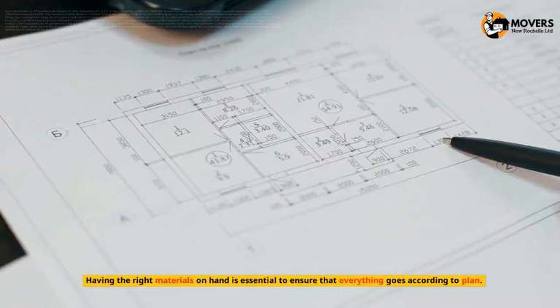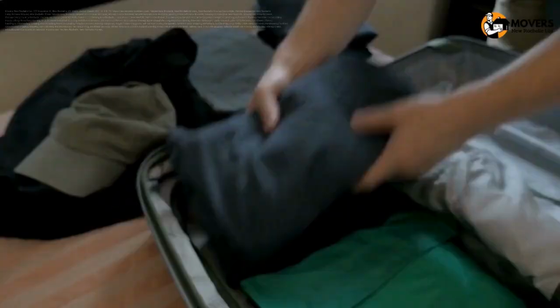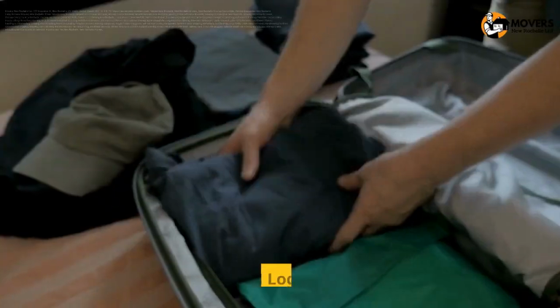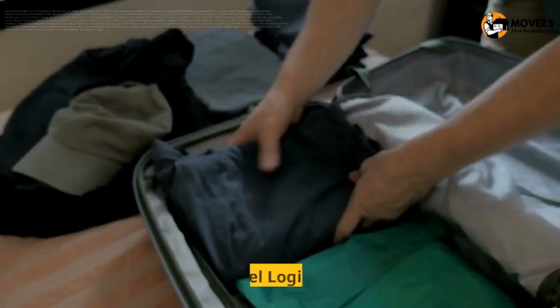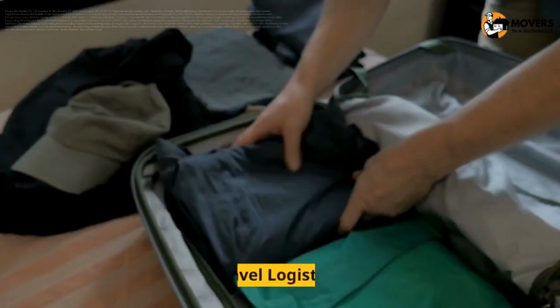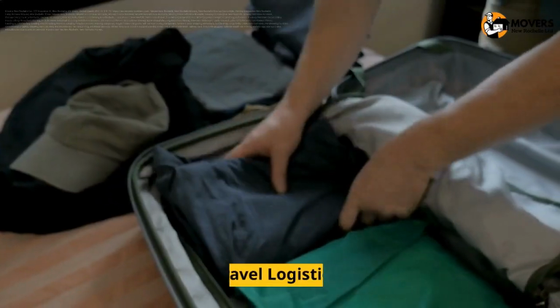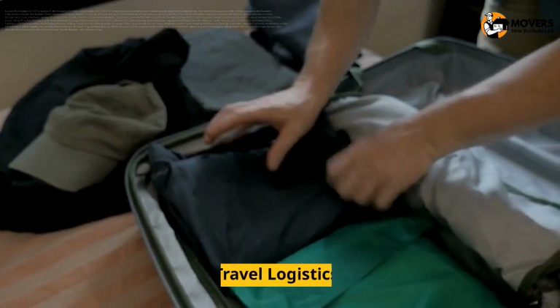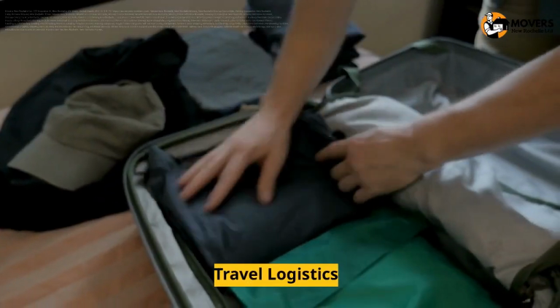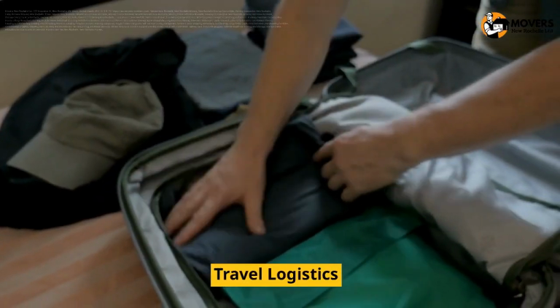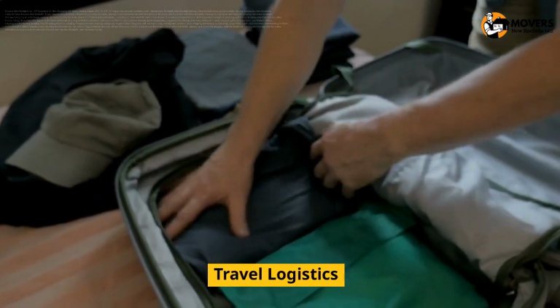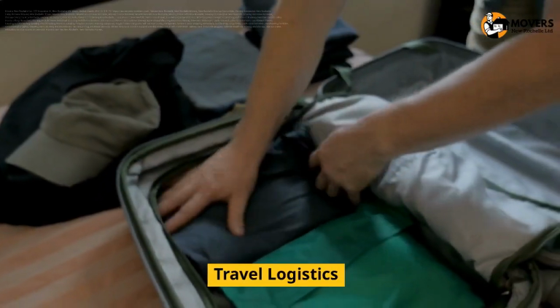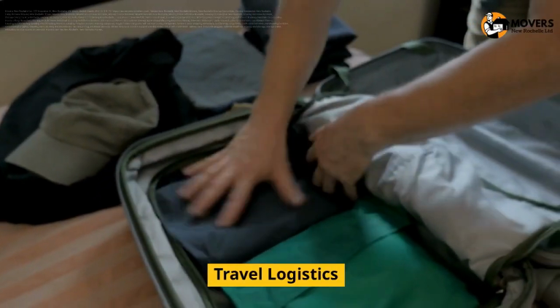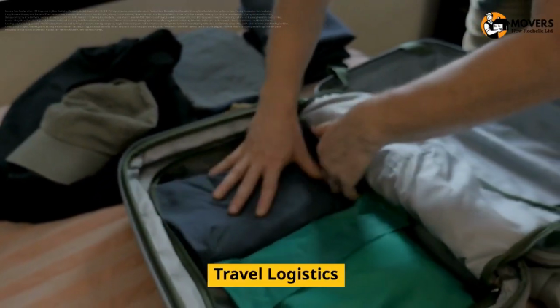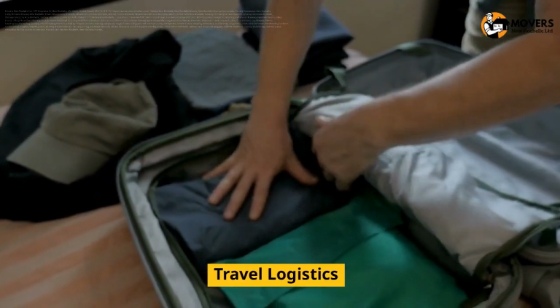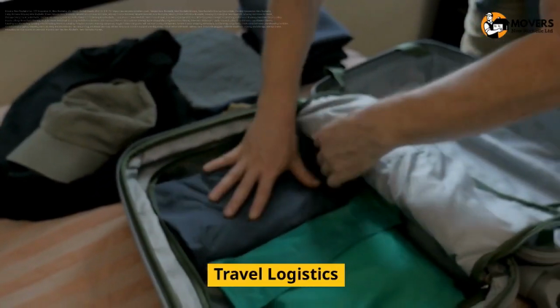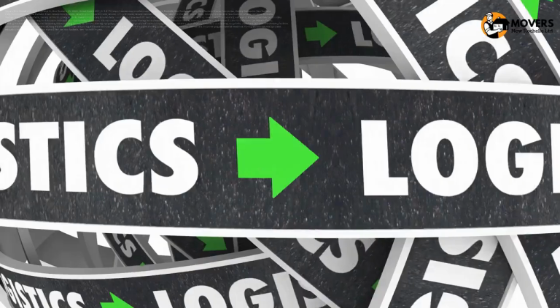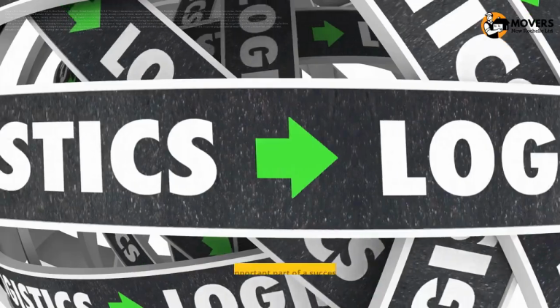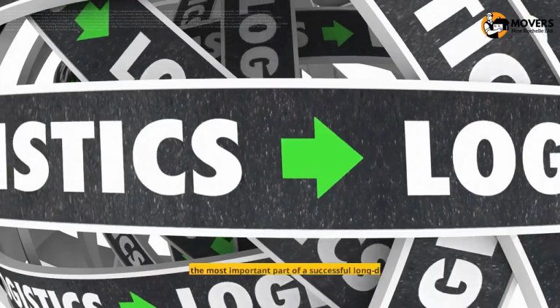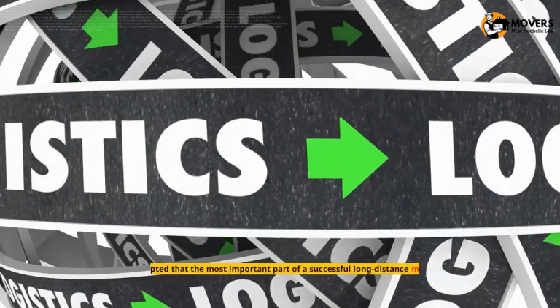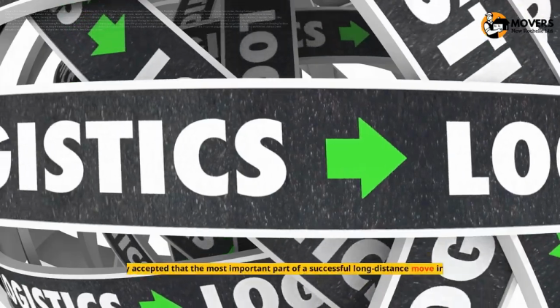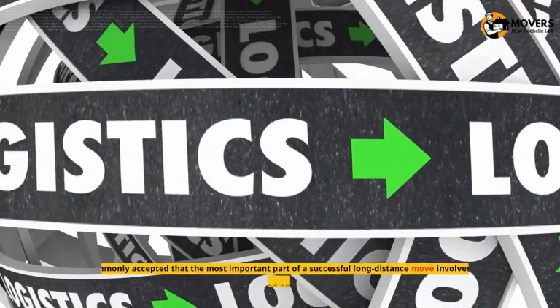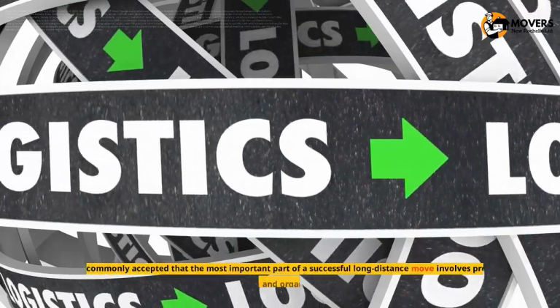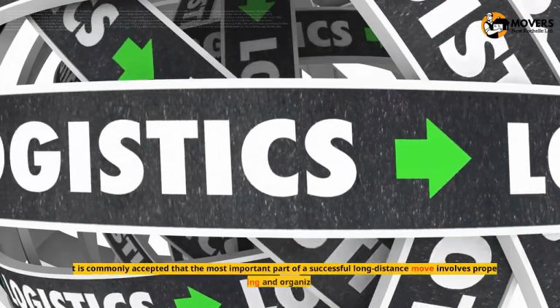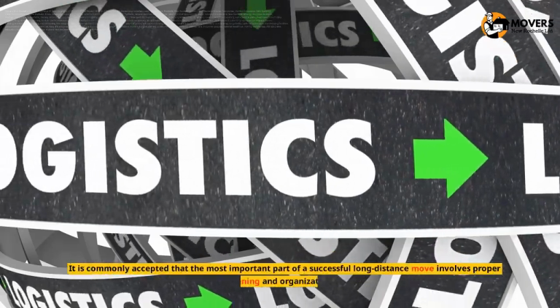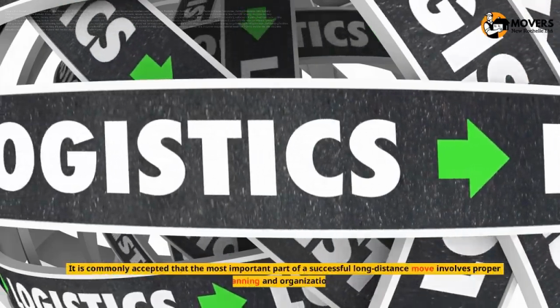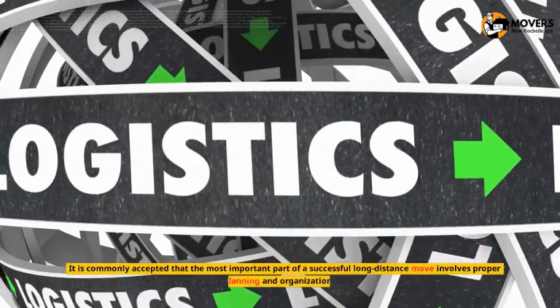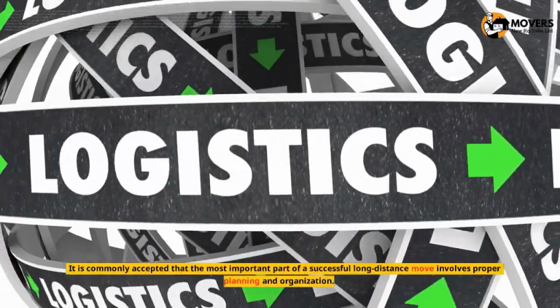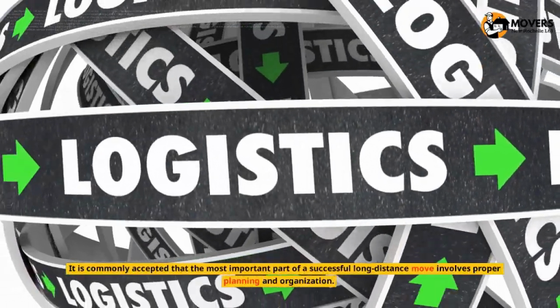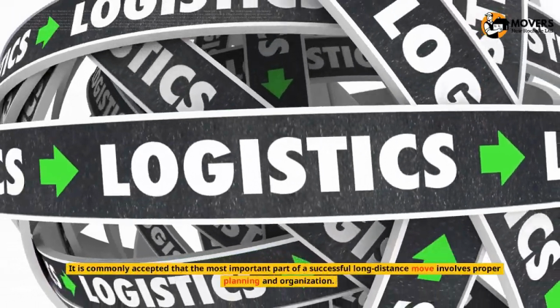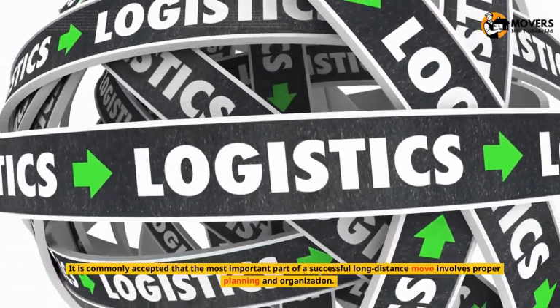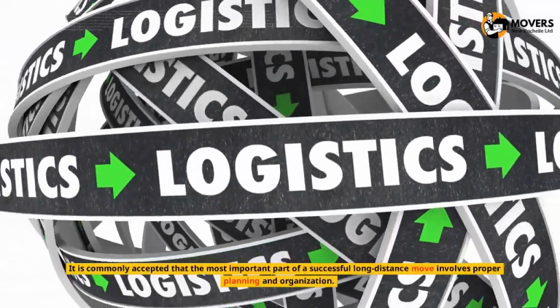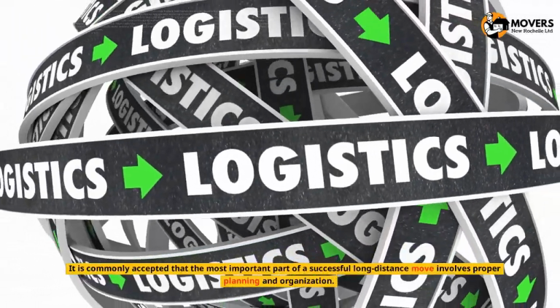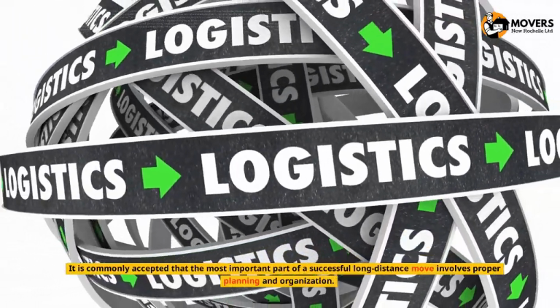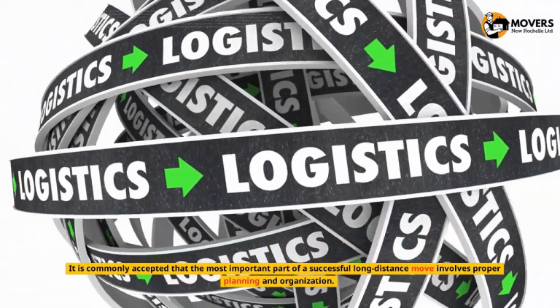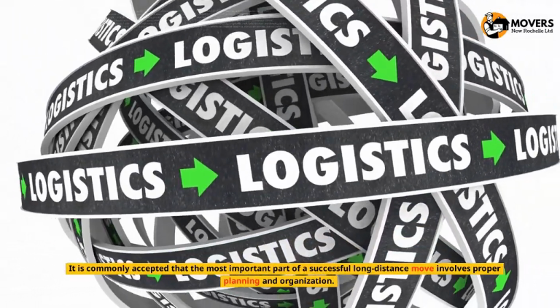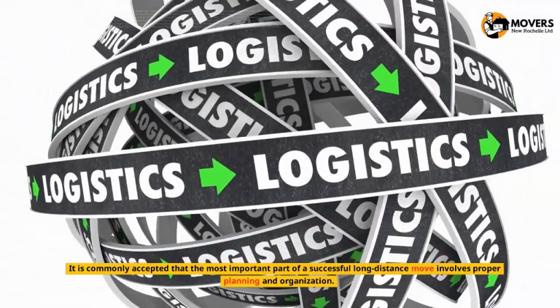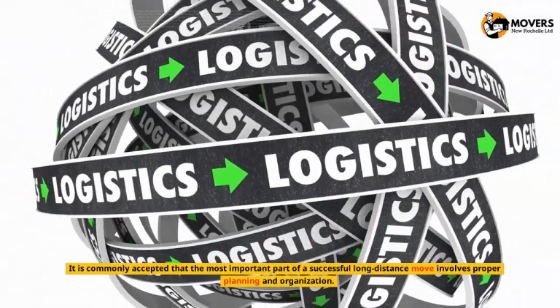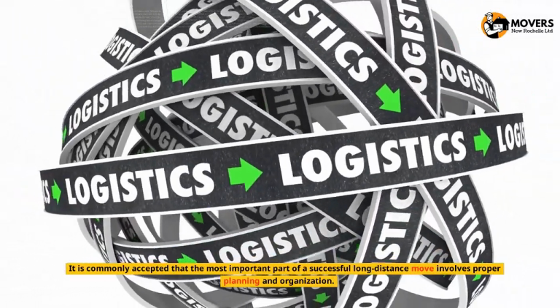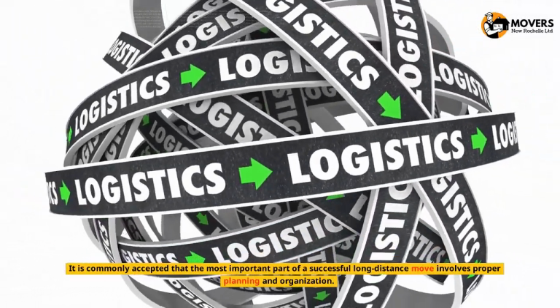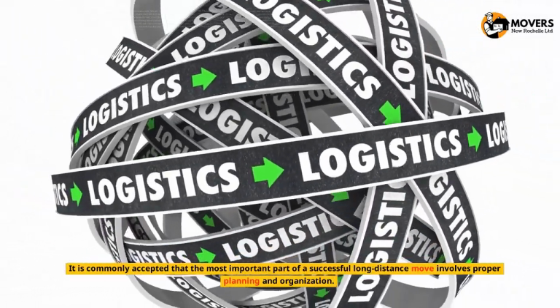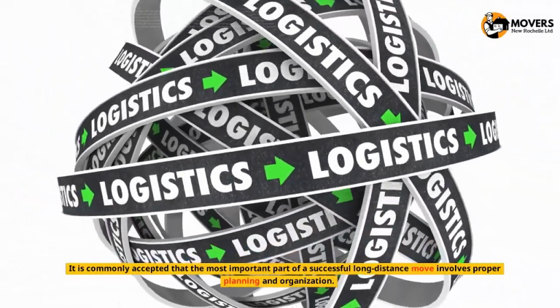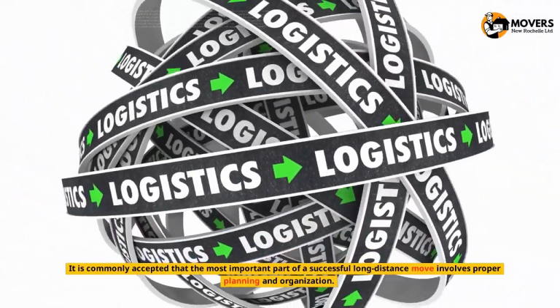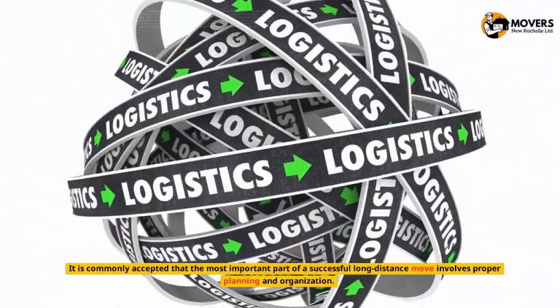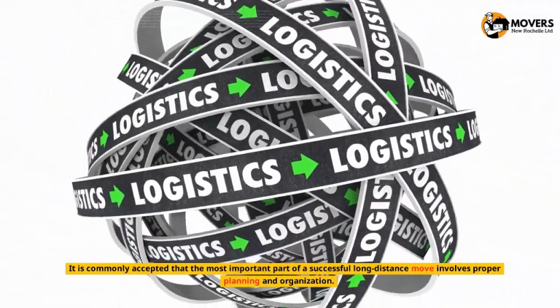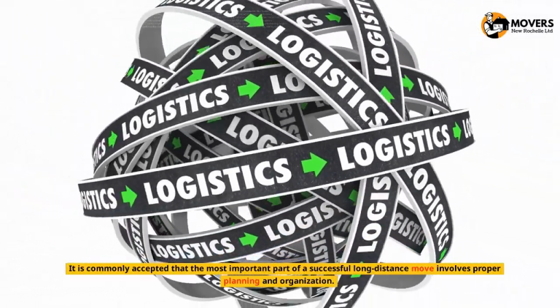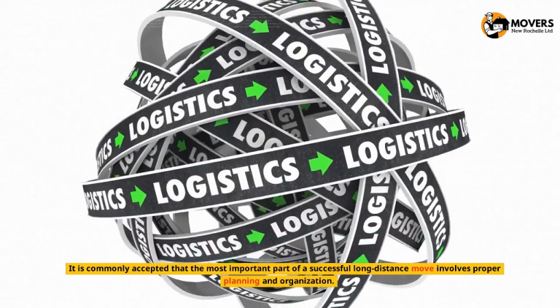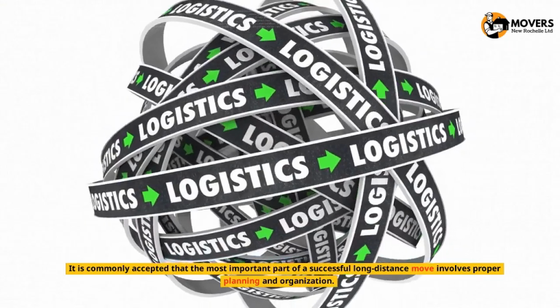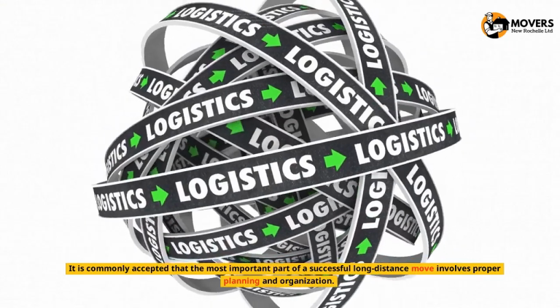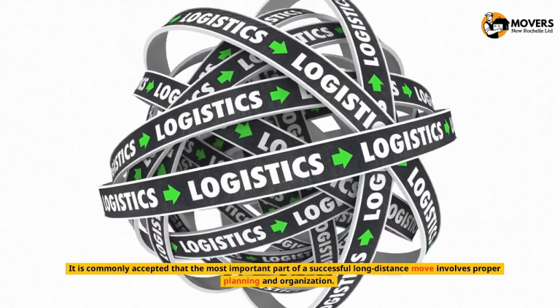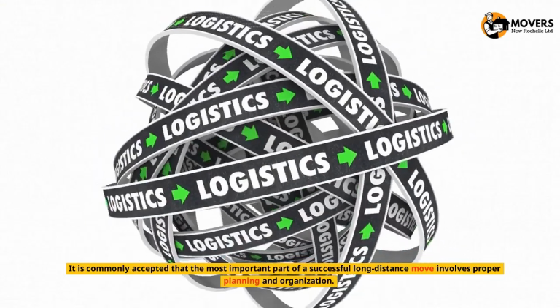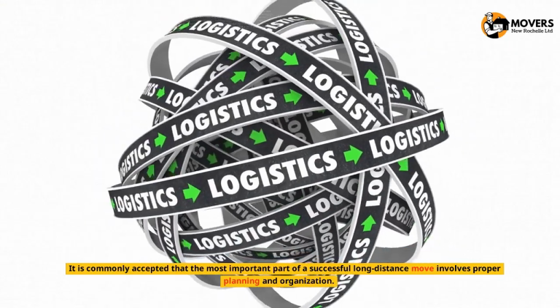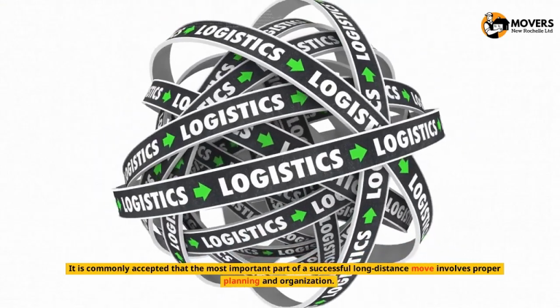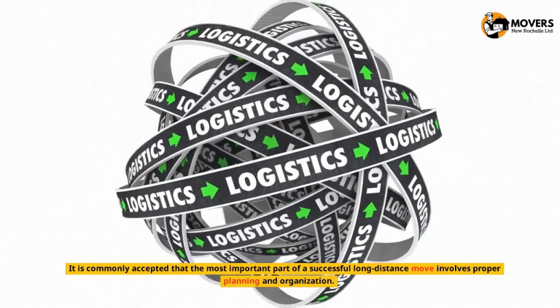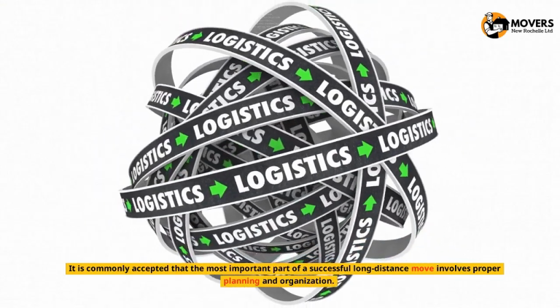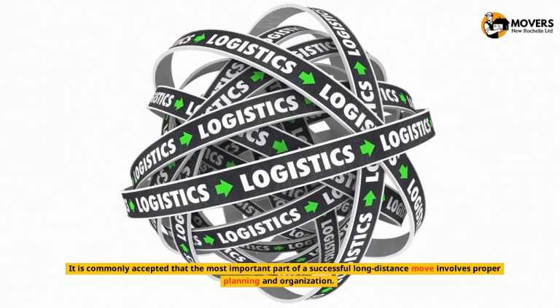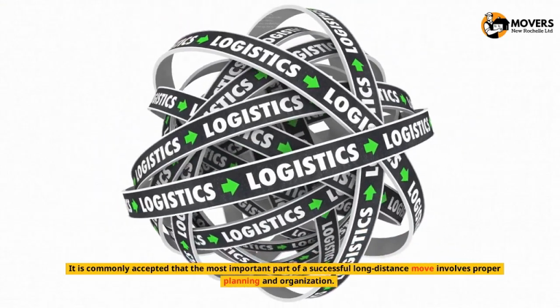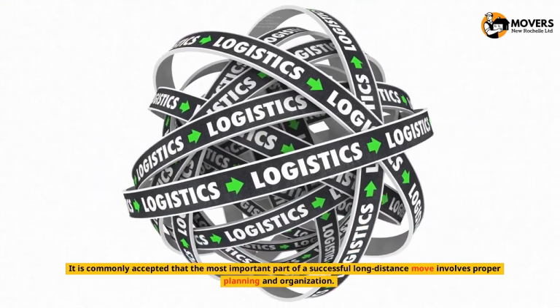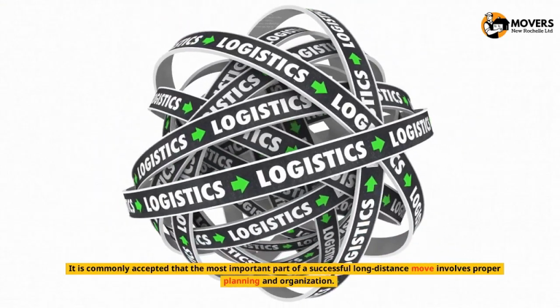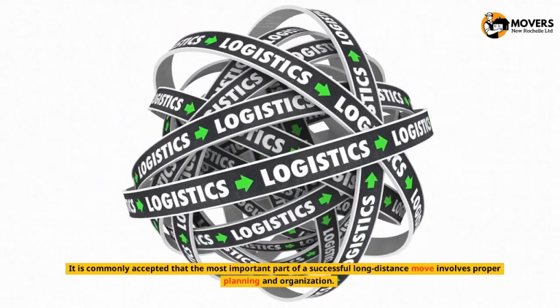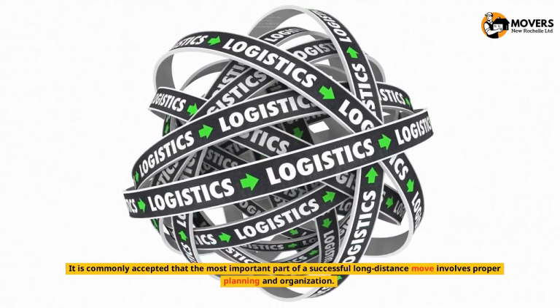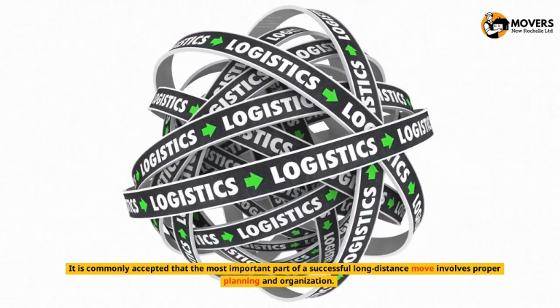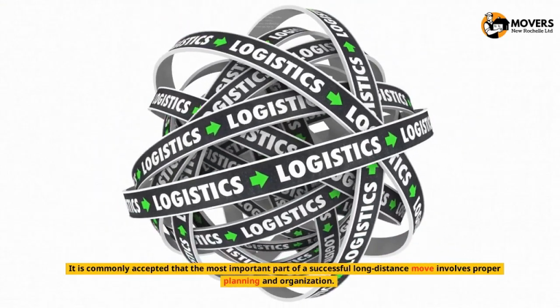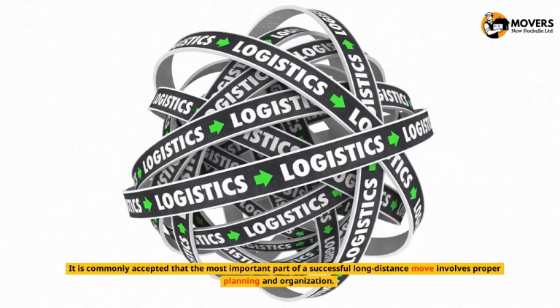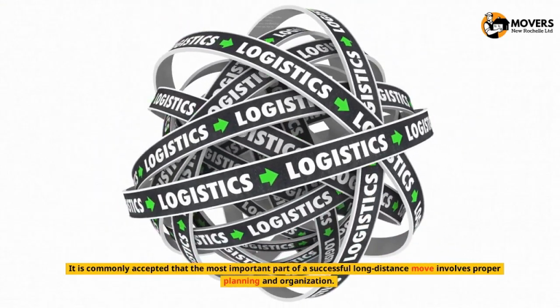Travel Logistics. It is commonly accepted that the most important part of a successful long-distance move involves proper planning and organization.